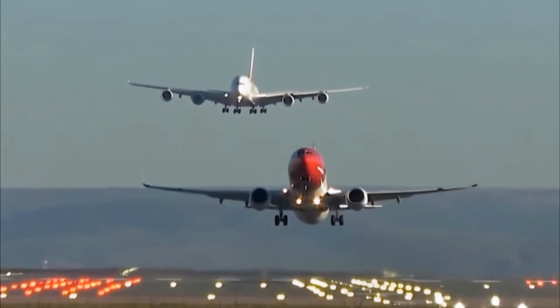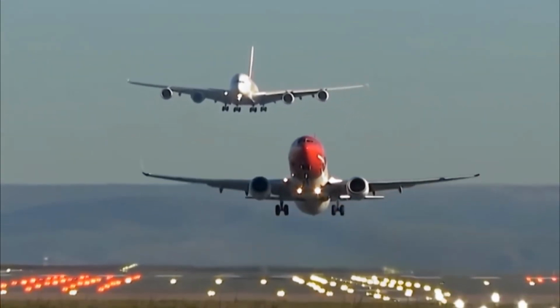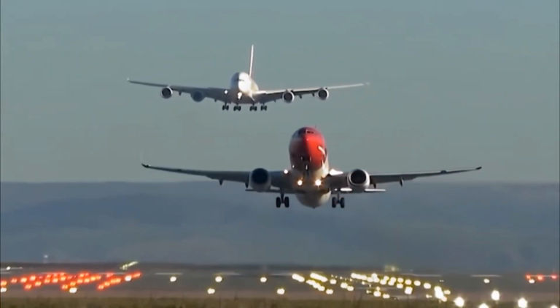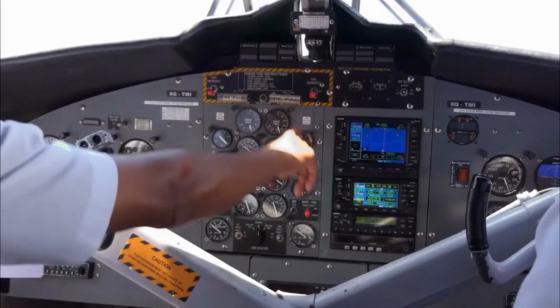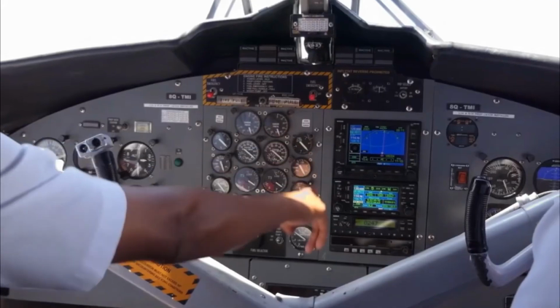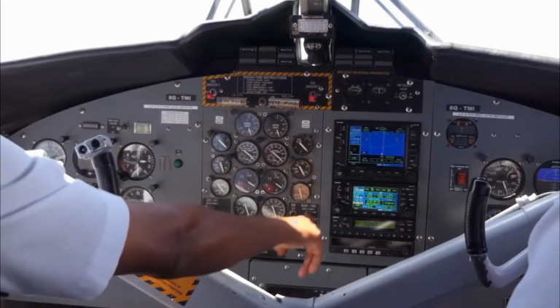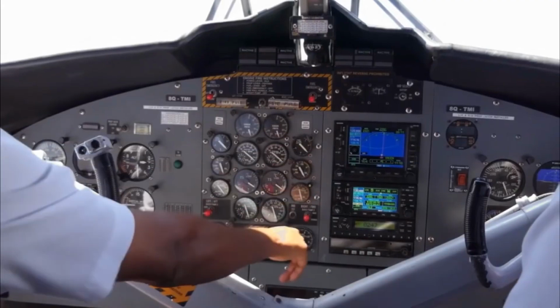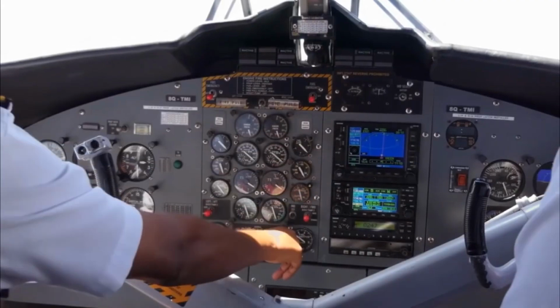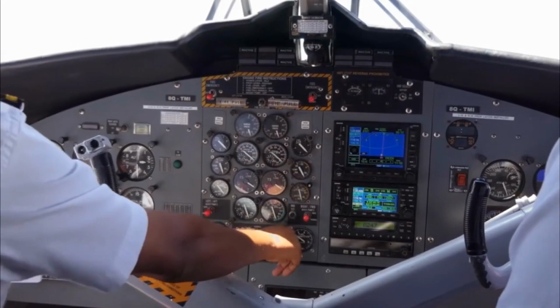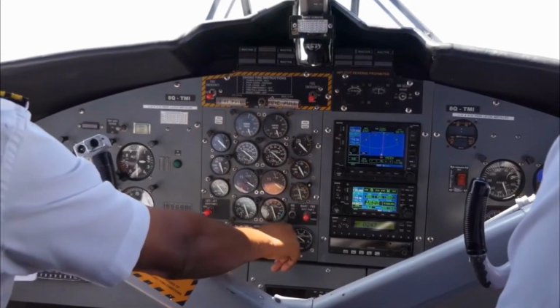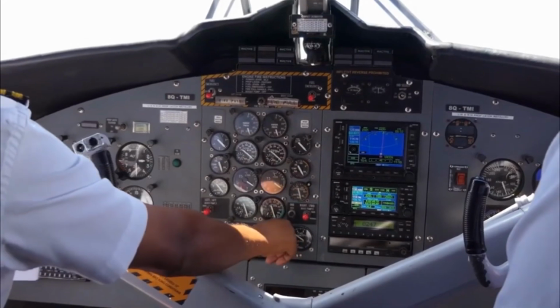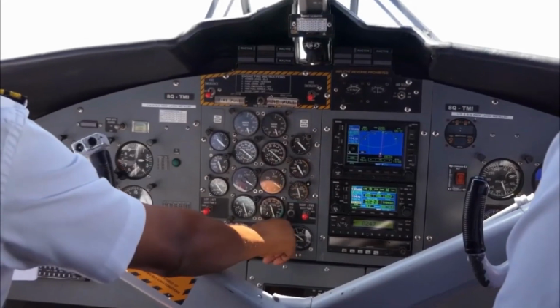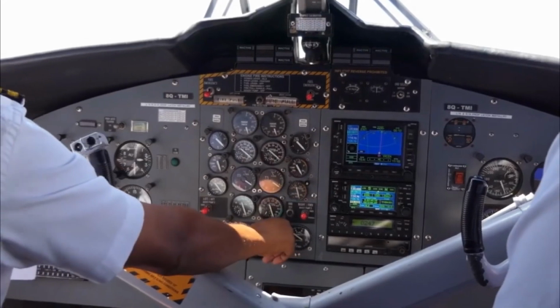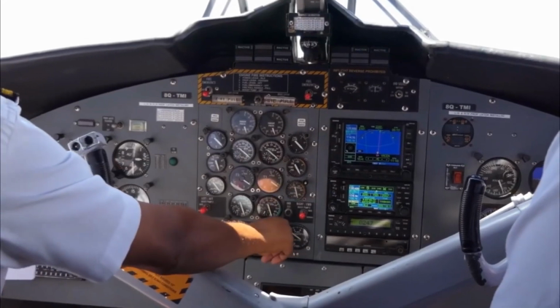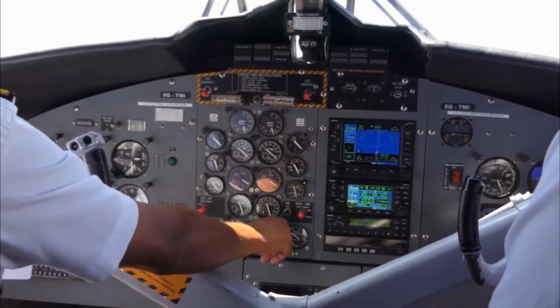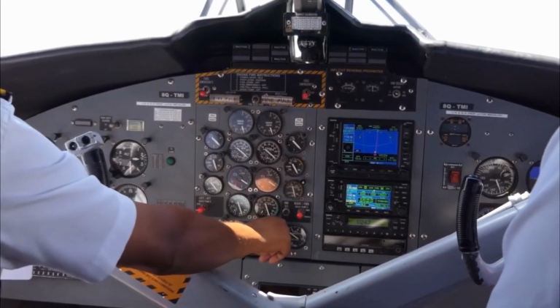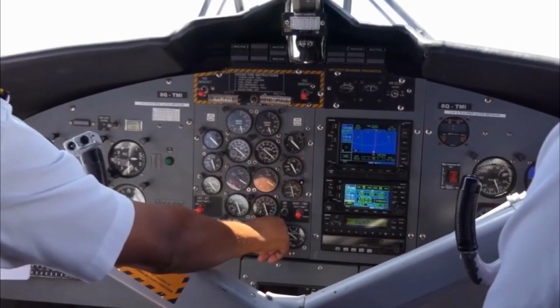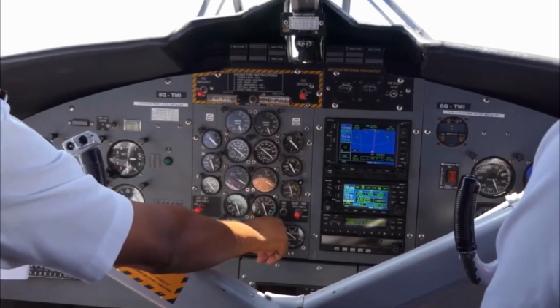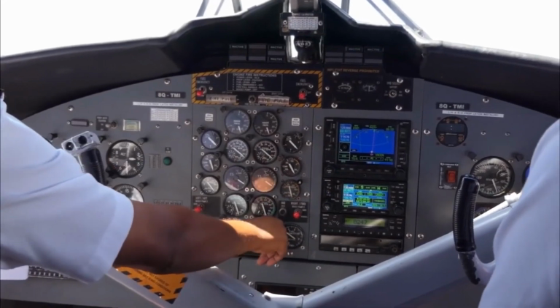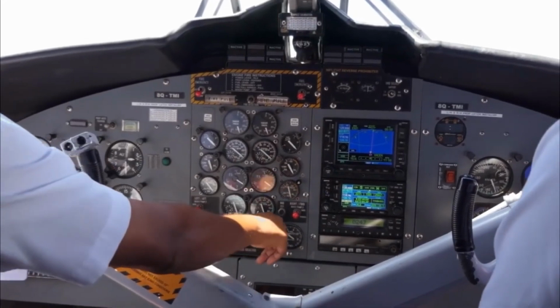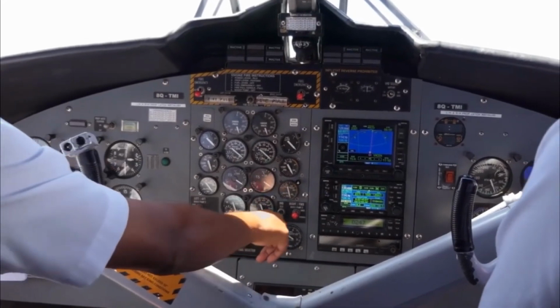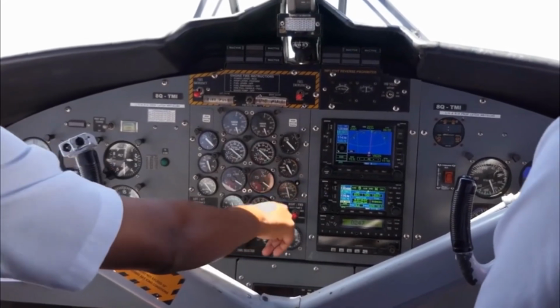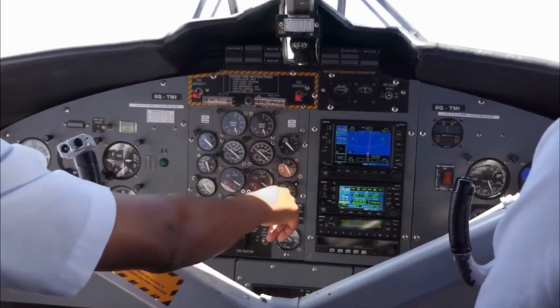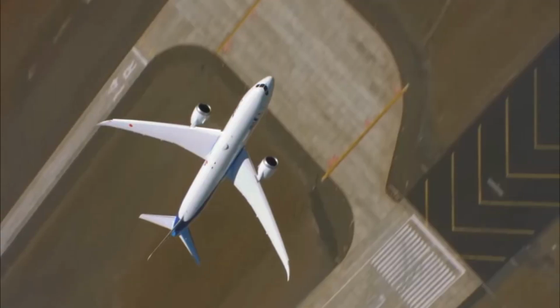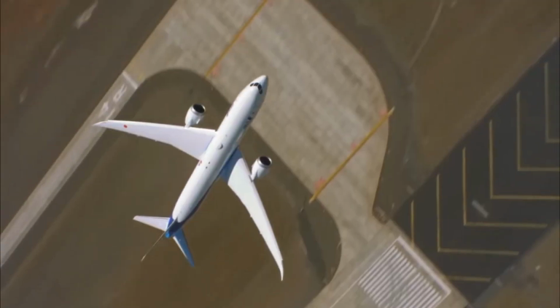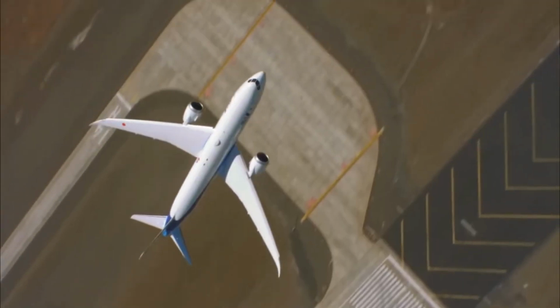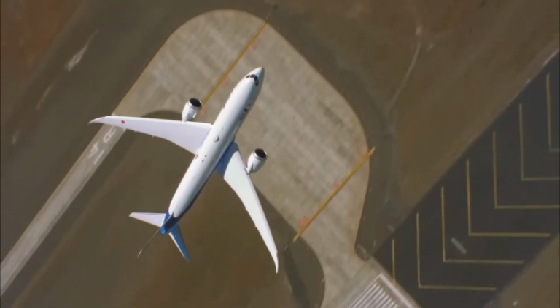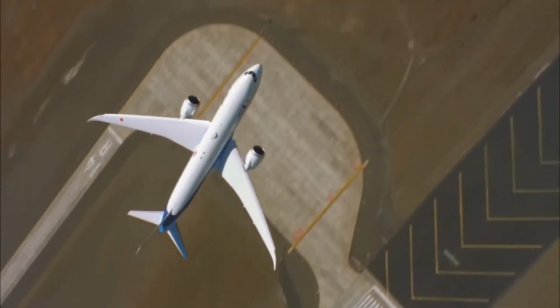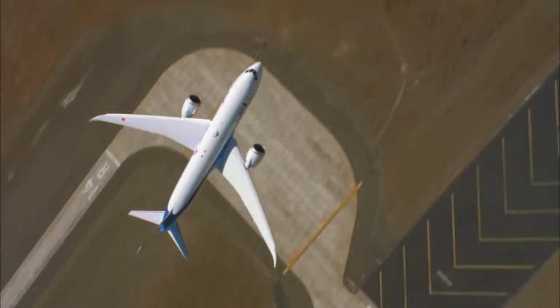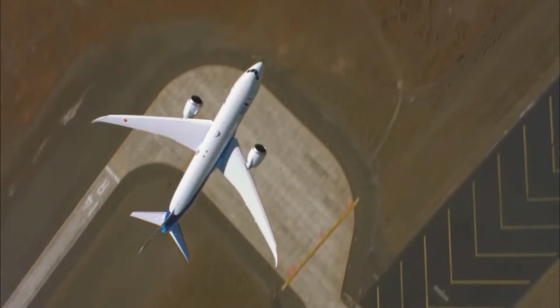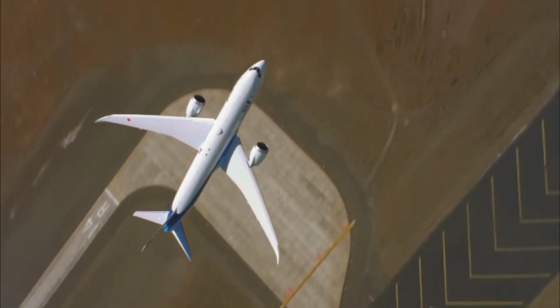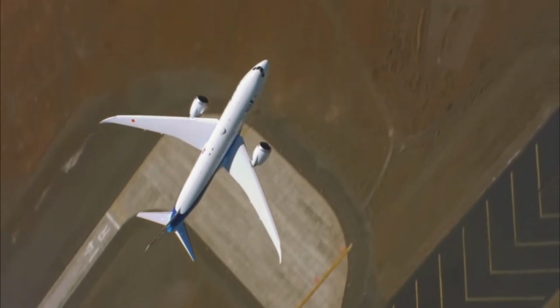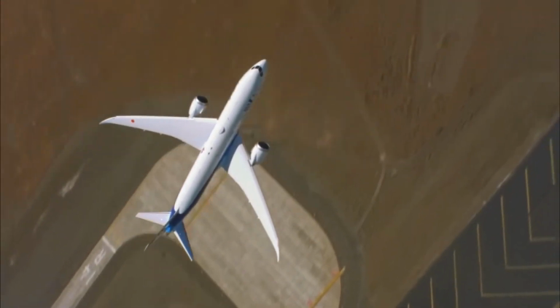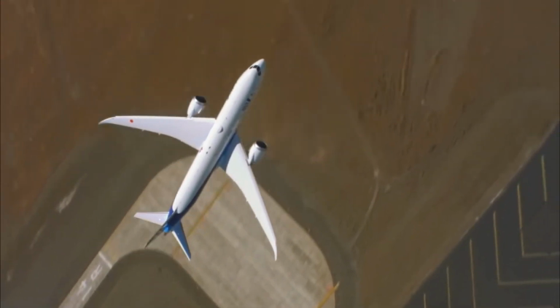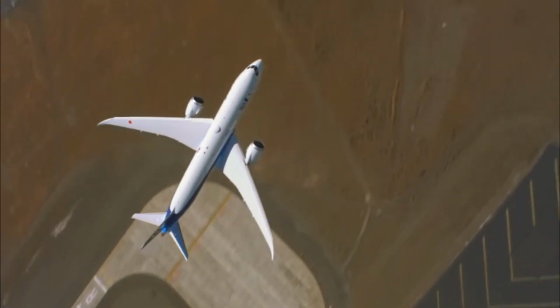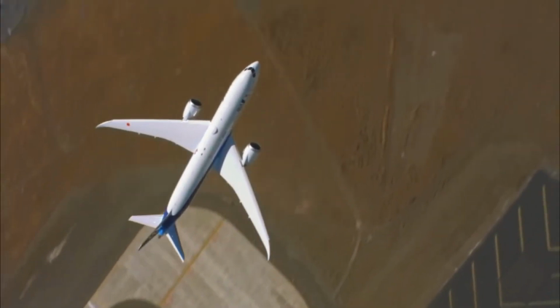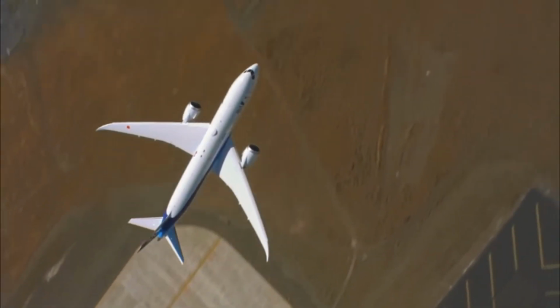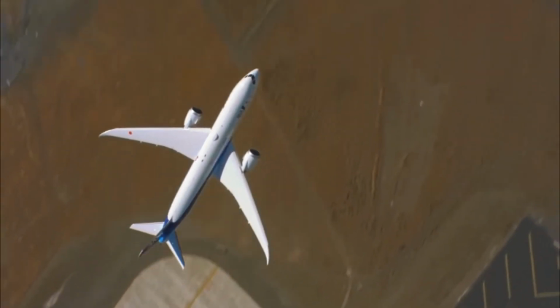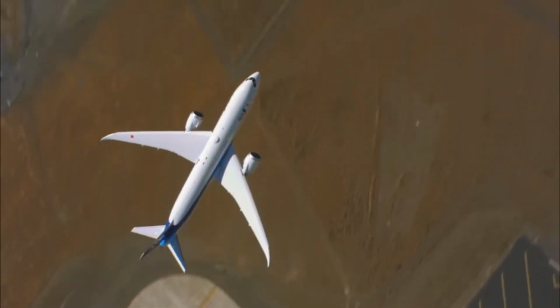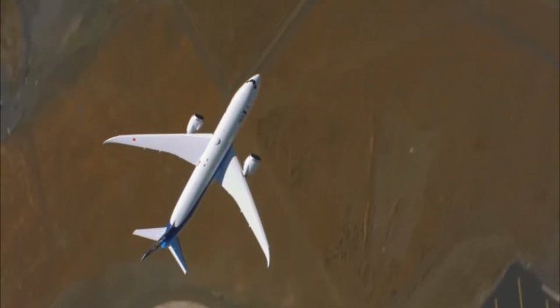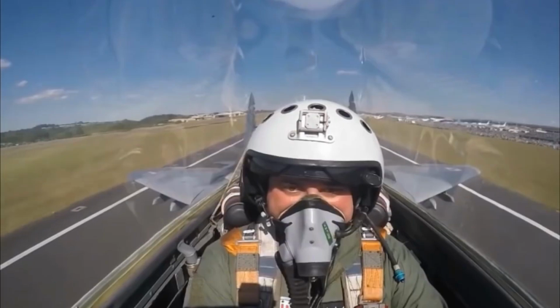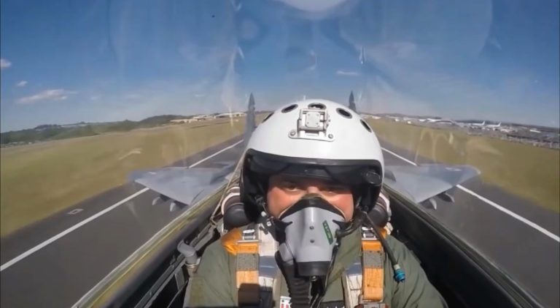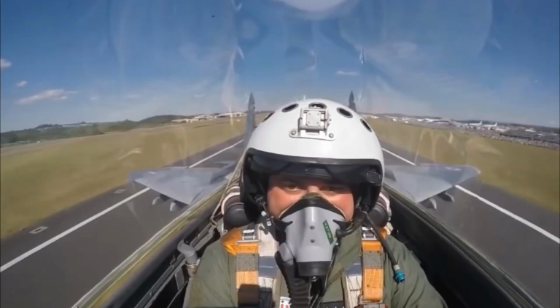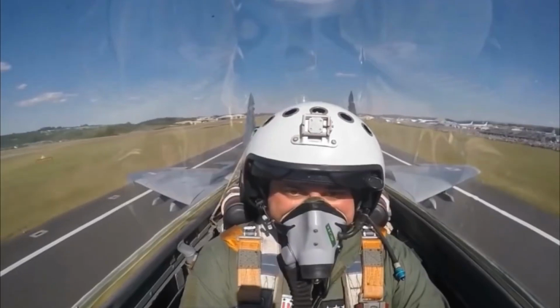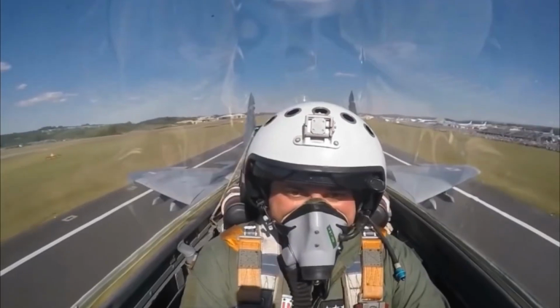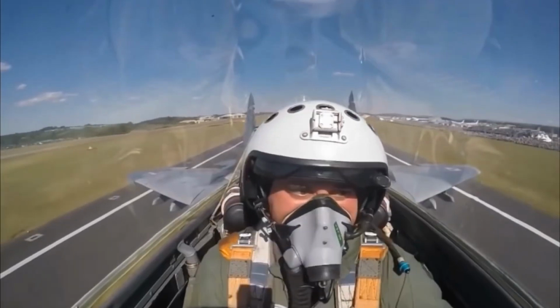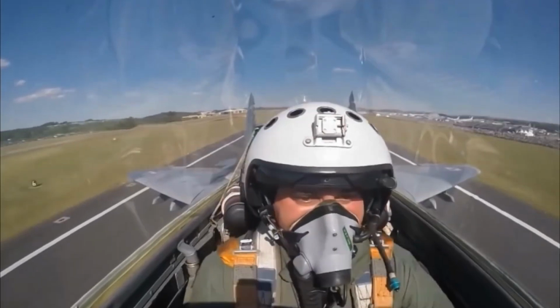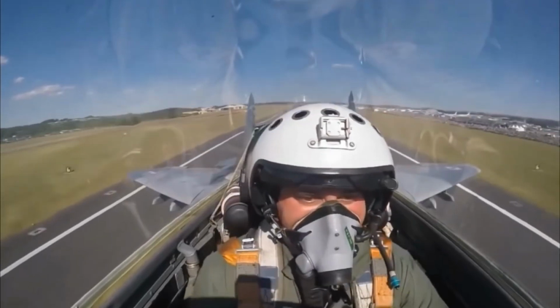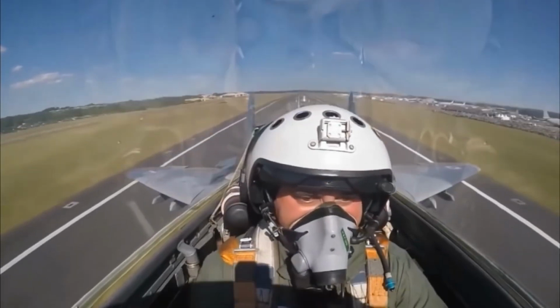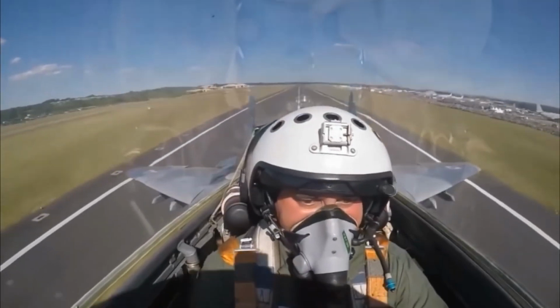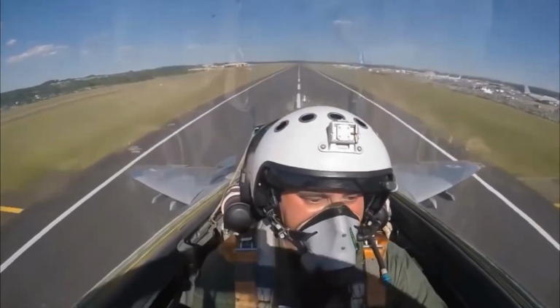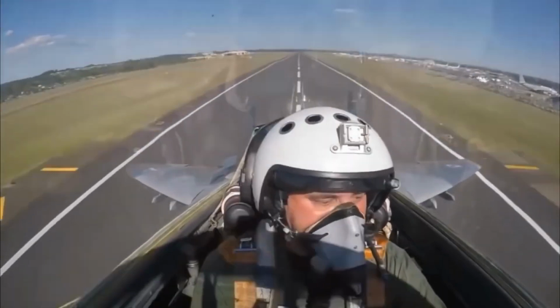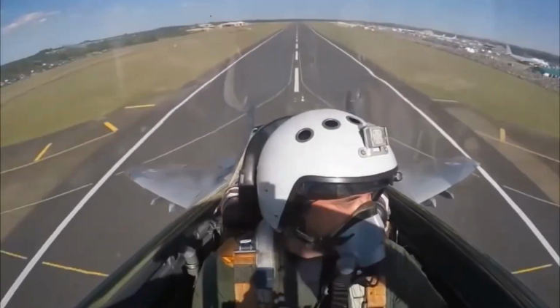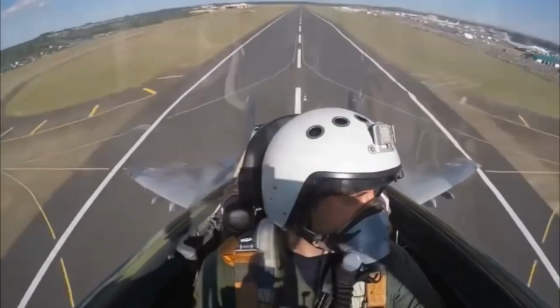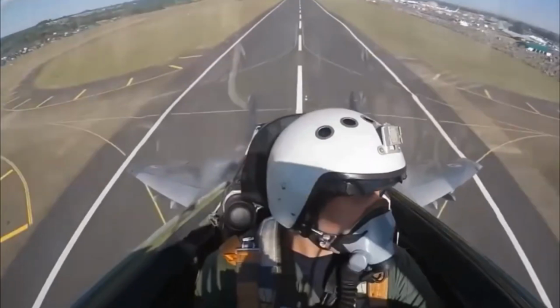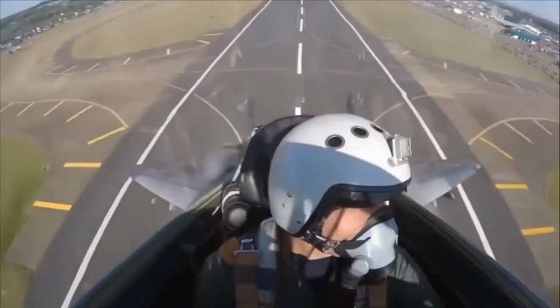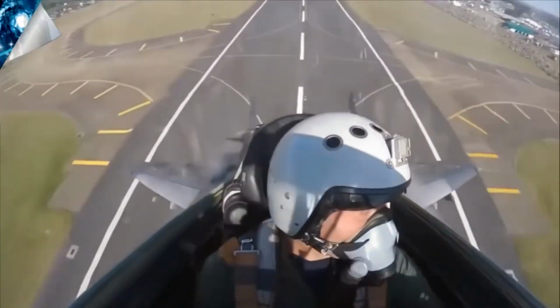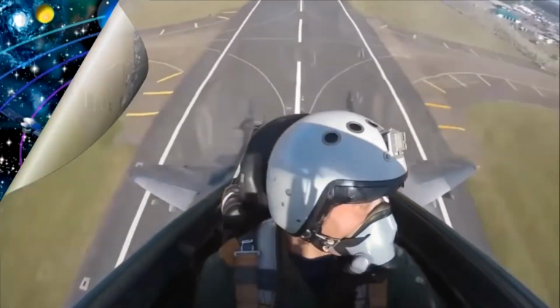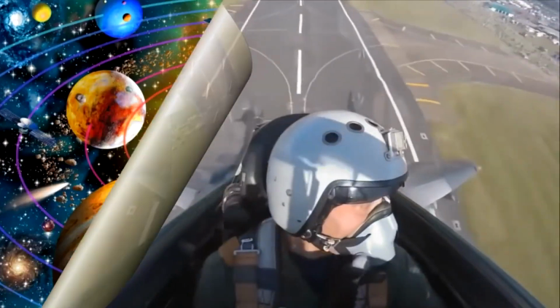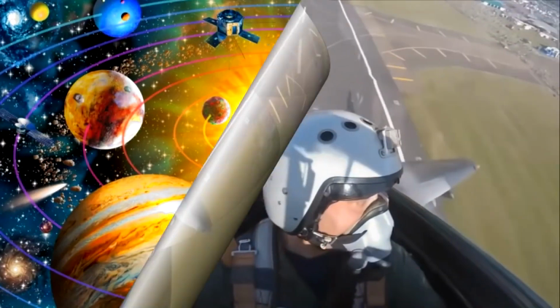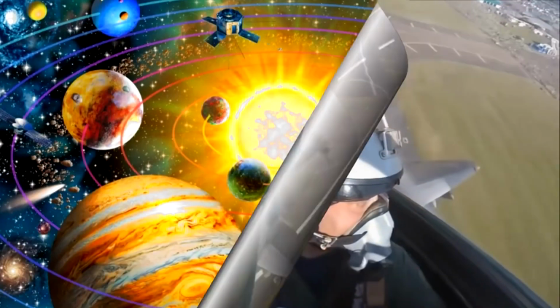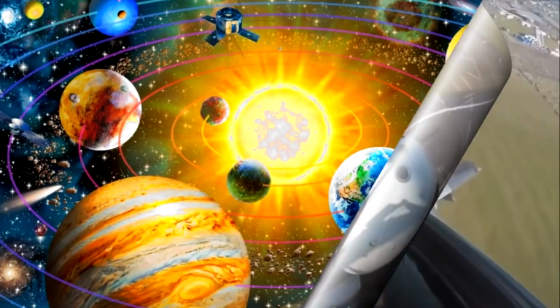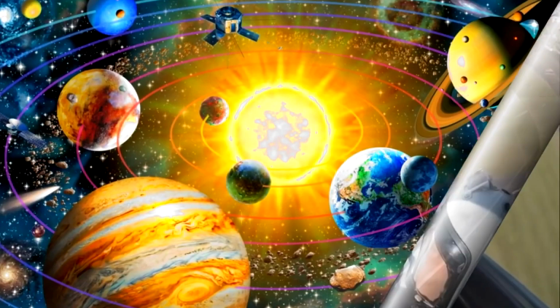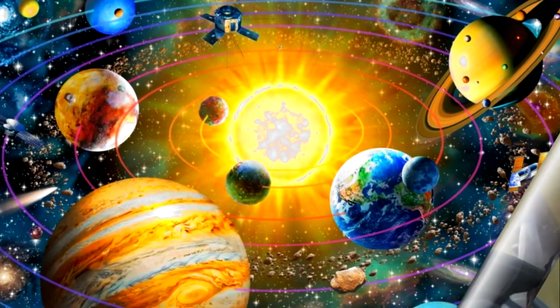Isn't that cool? Flying lets us explore the world, from snowy mountains to sunny beaches.